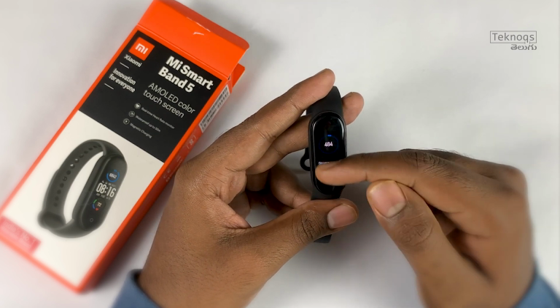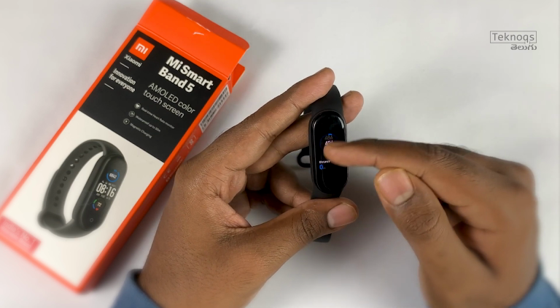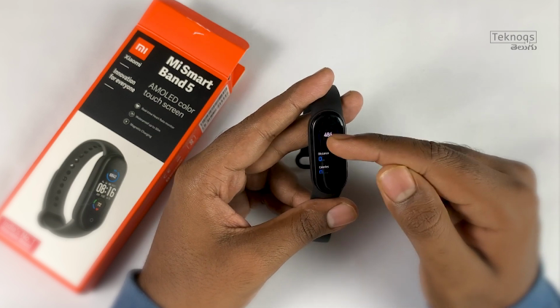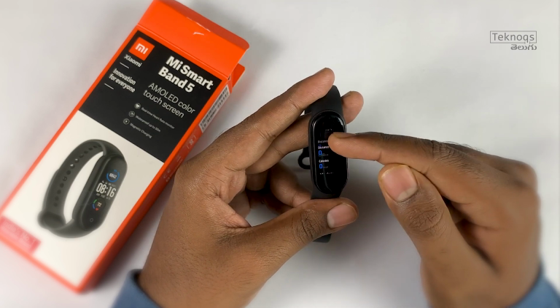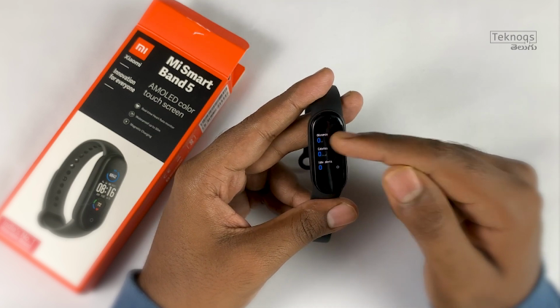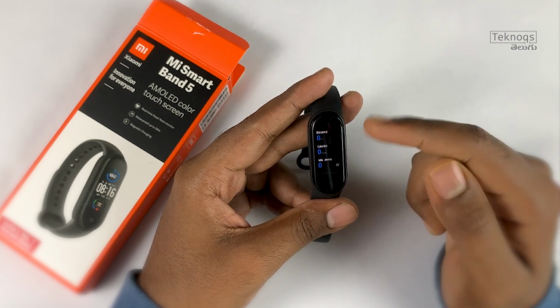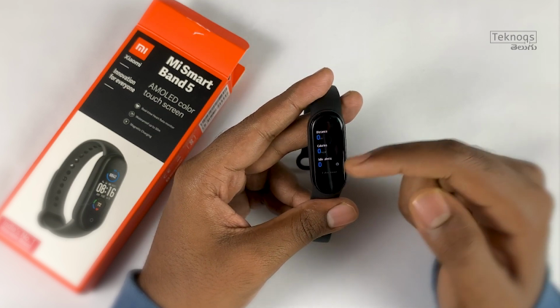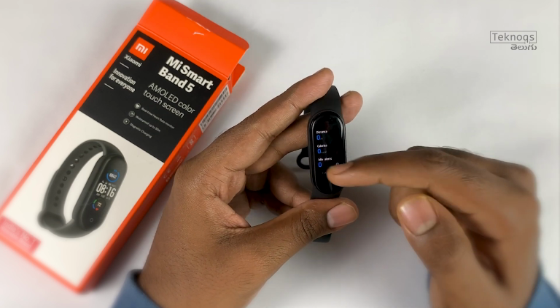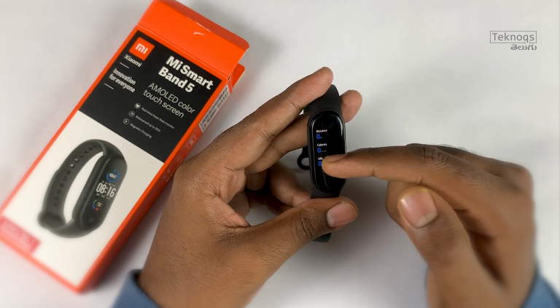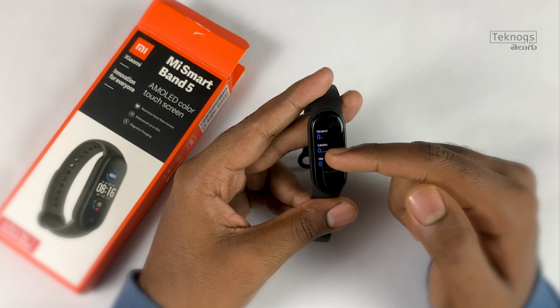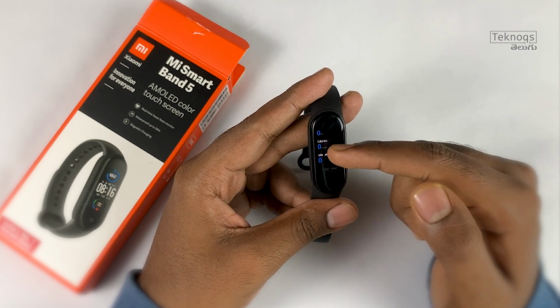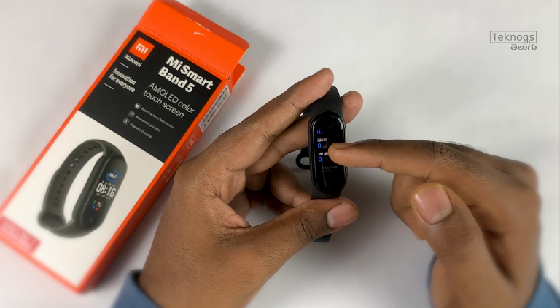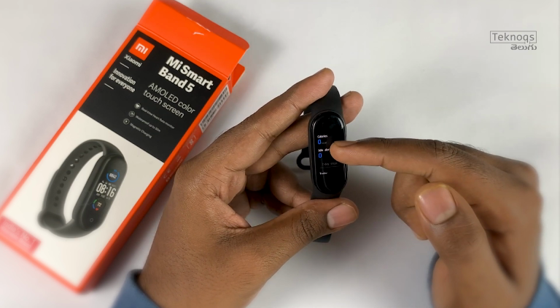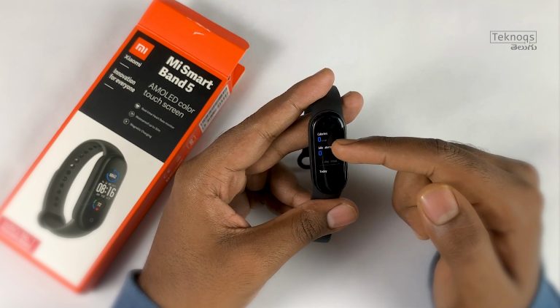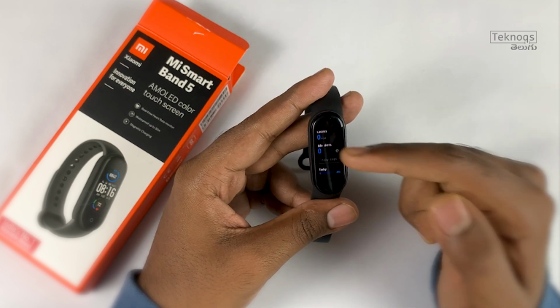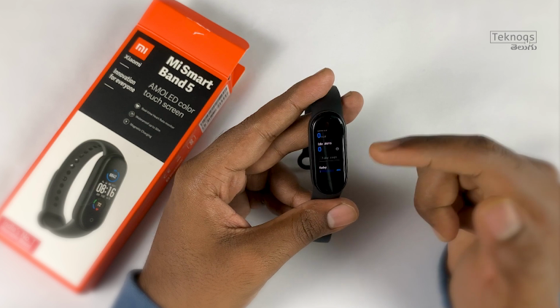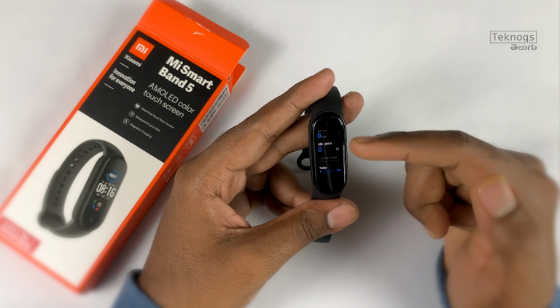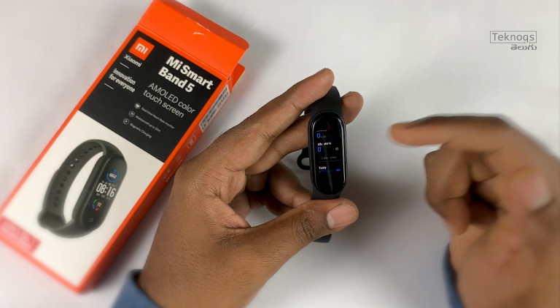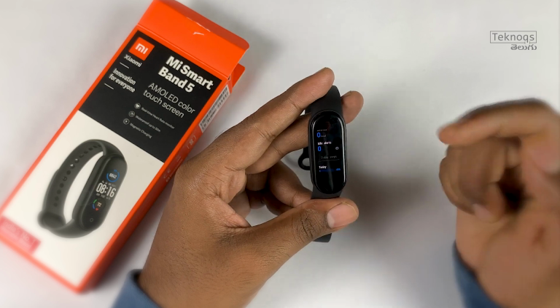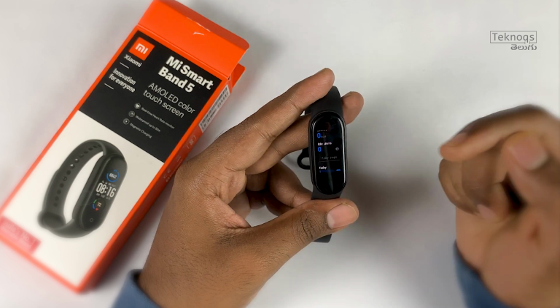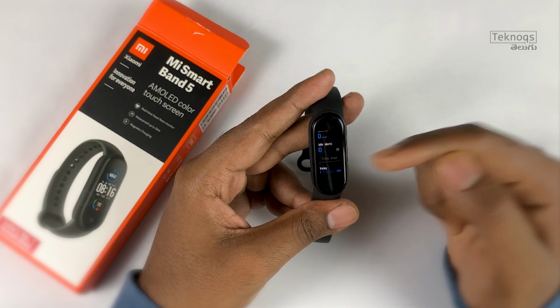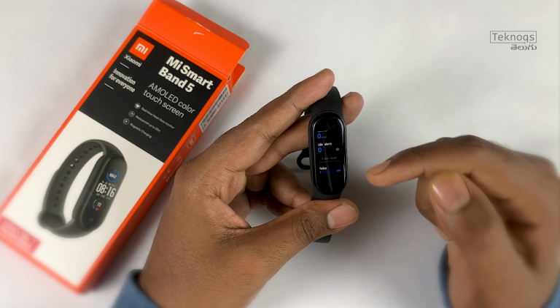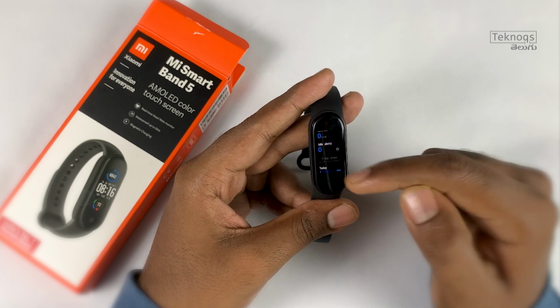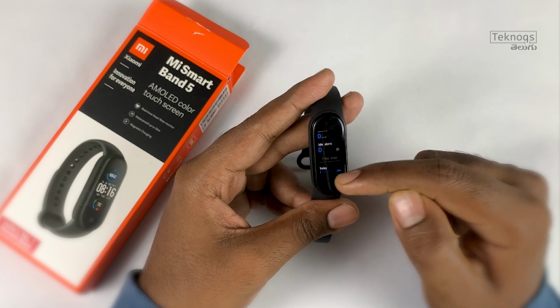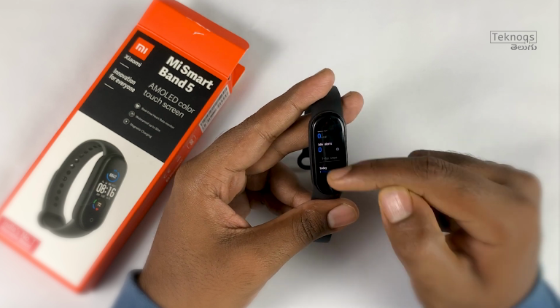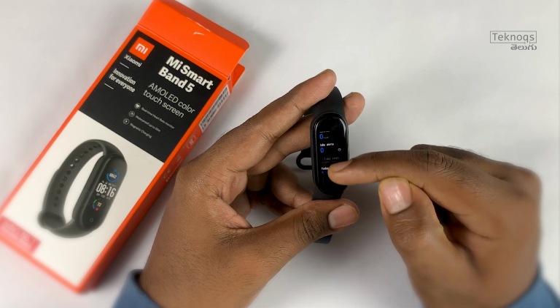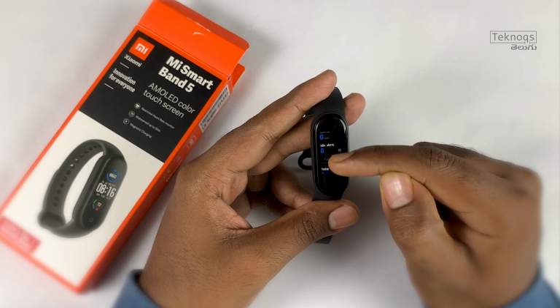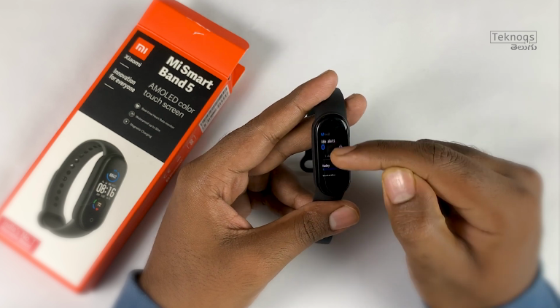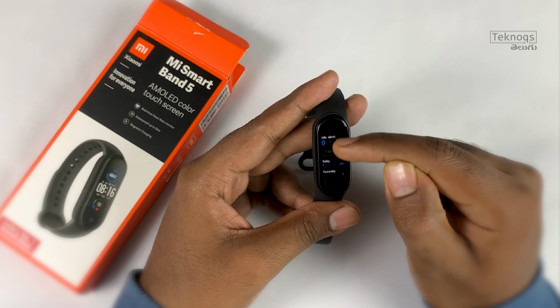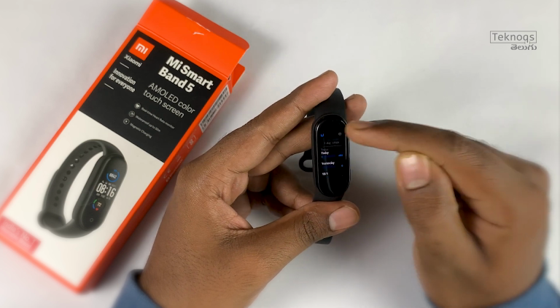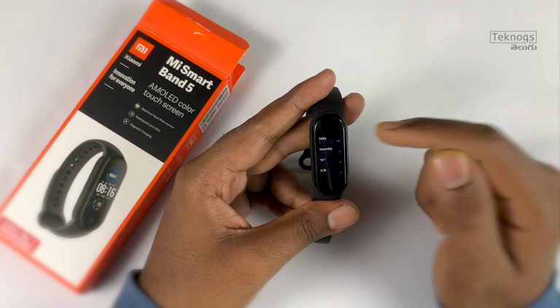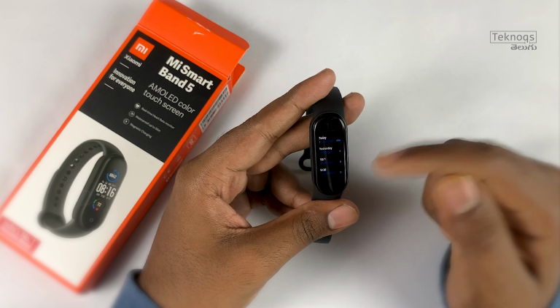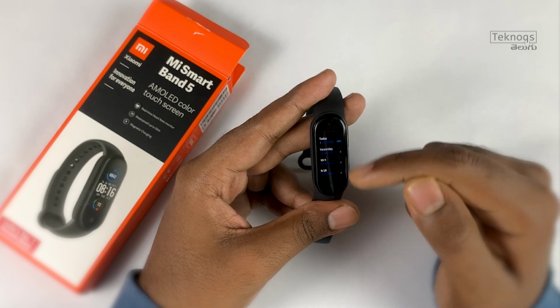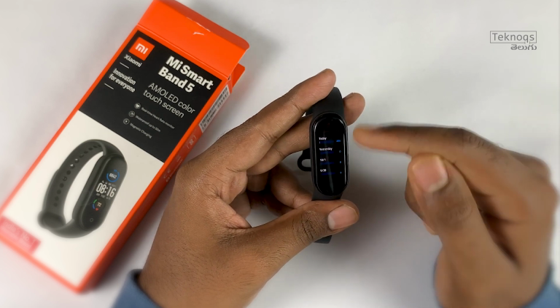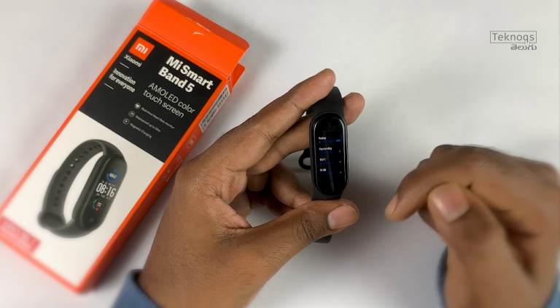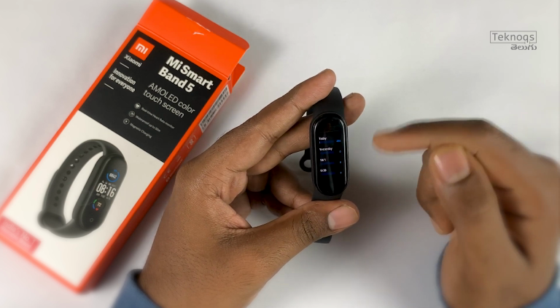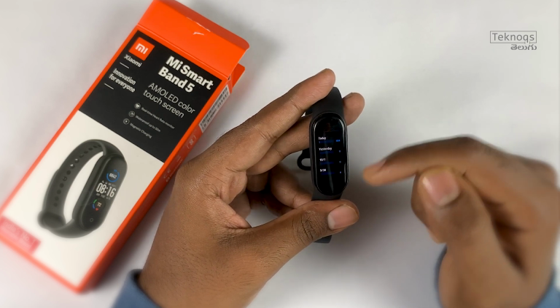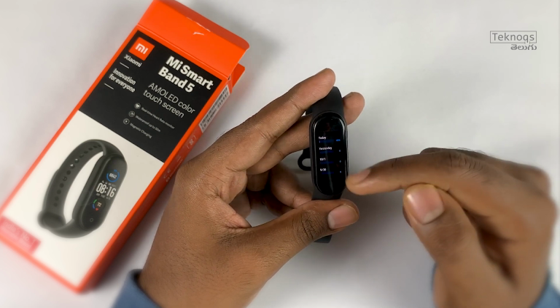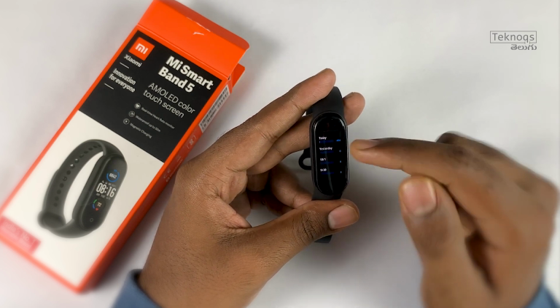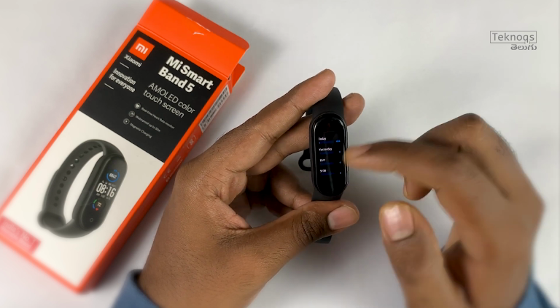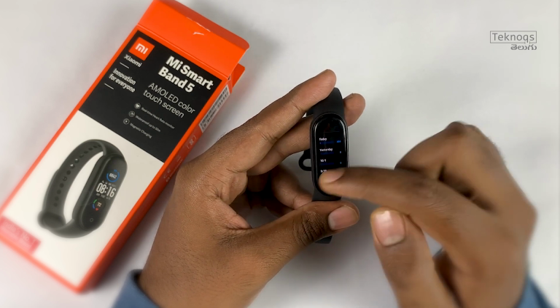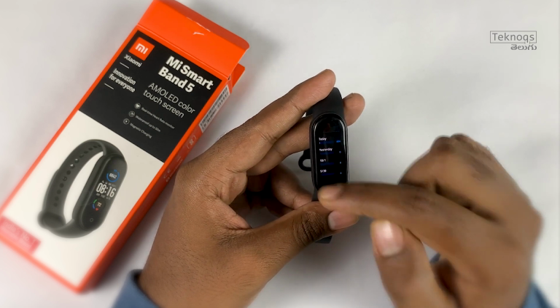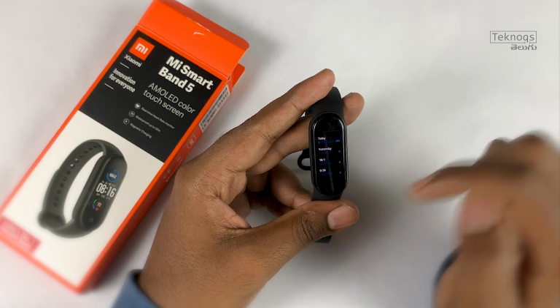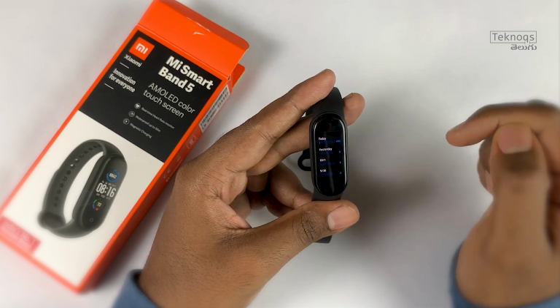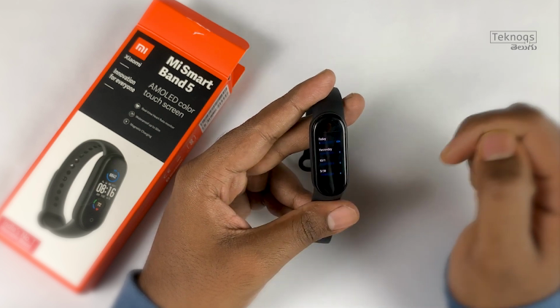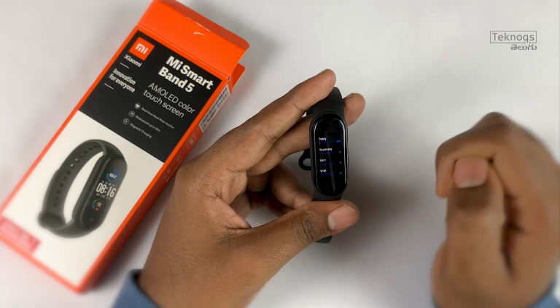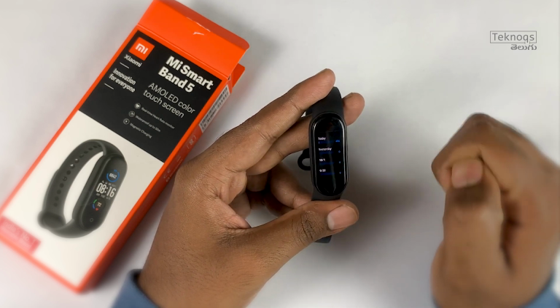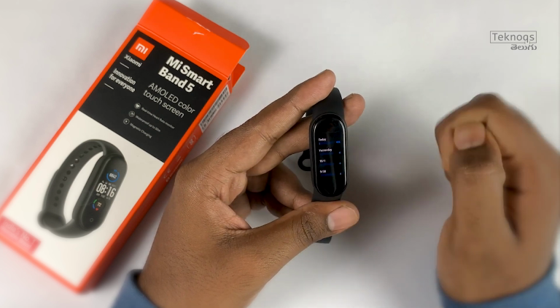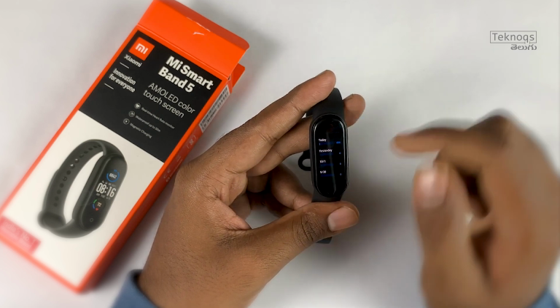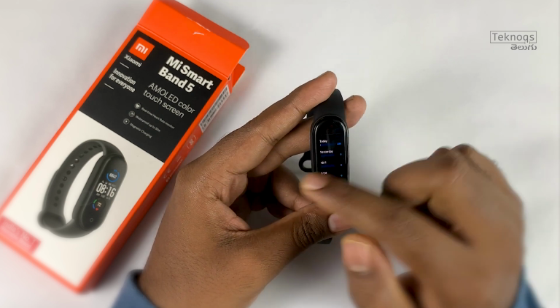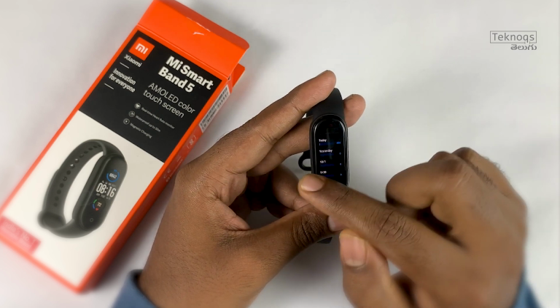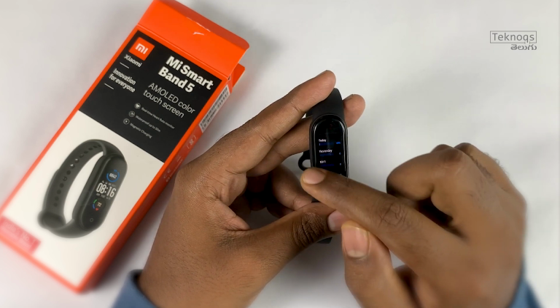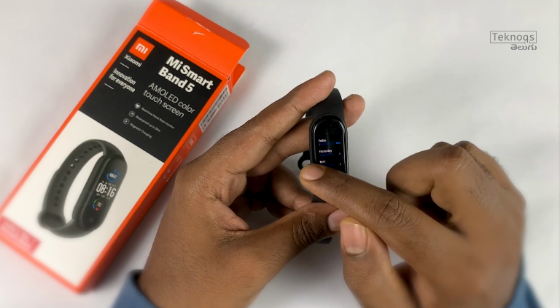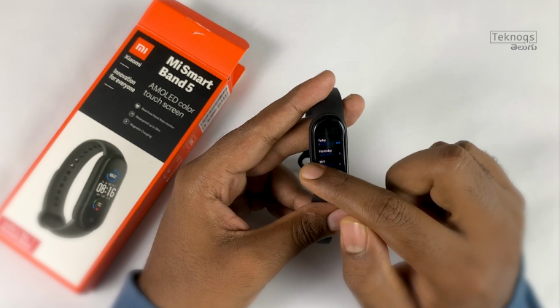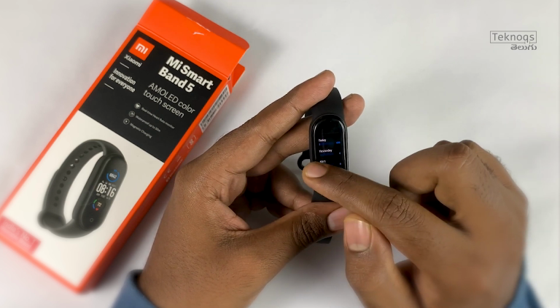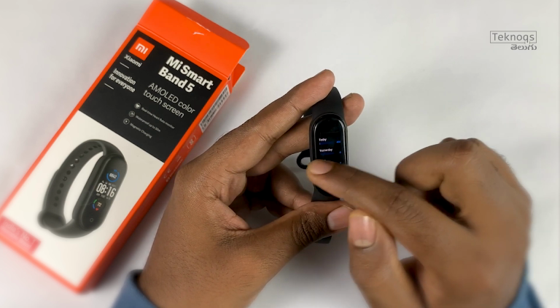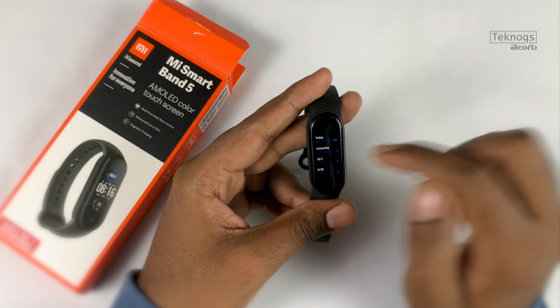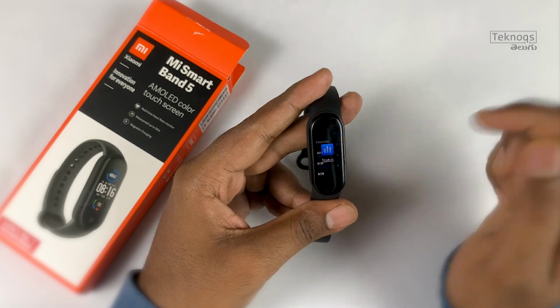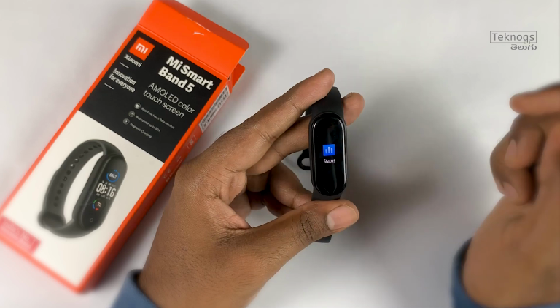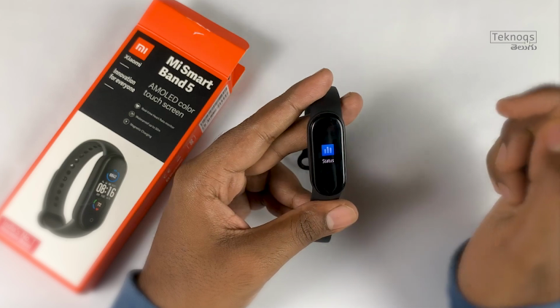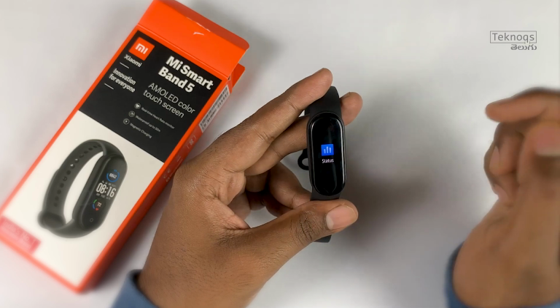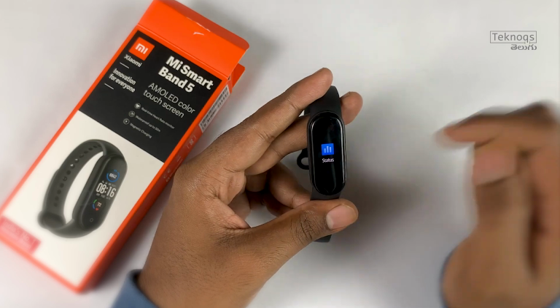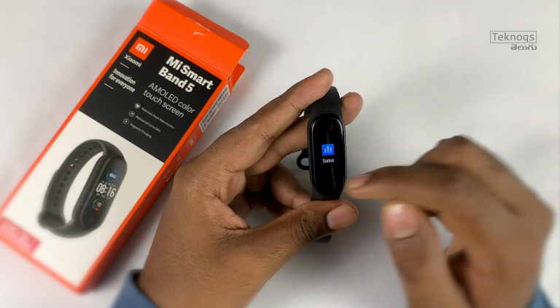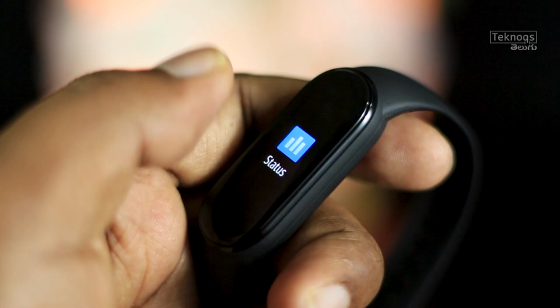In the status section, you can view steps, distance, calories burned, and idle alerts. It also shows past 1-week data. You can swipe right to go back.